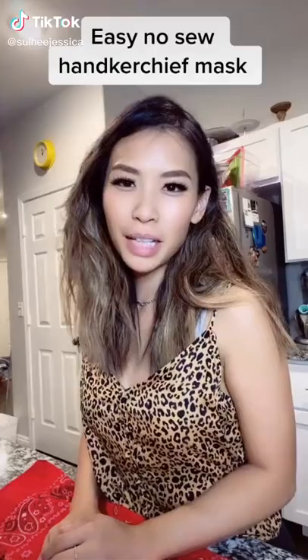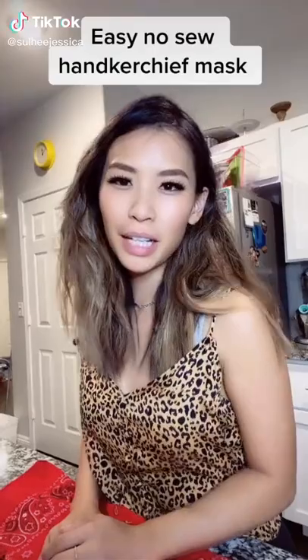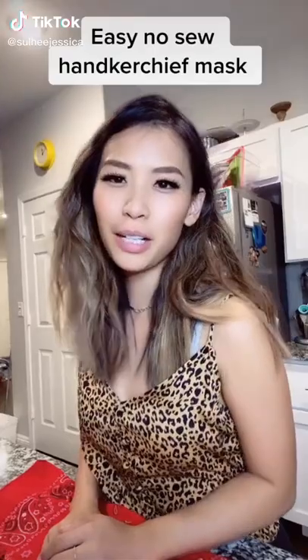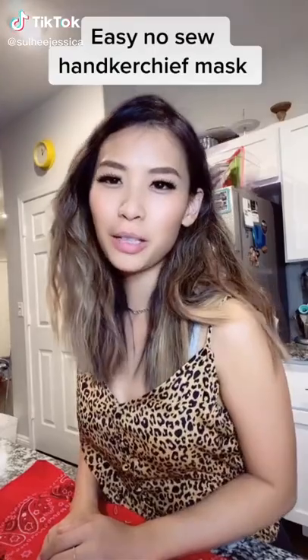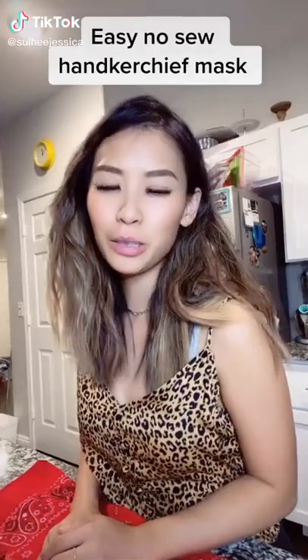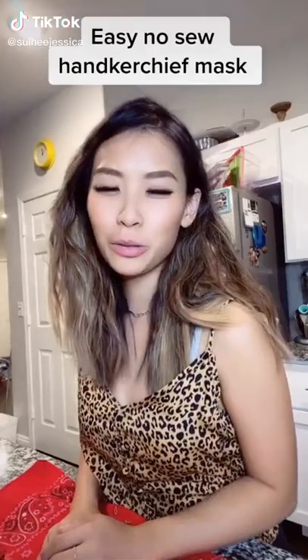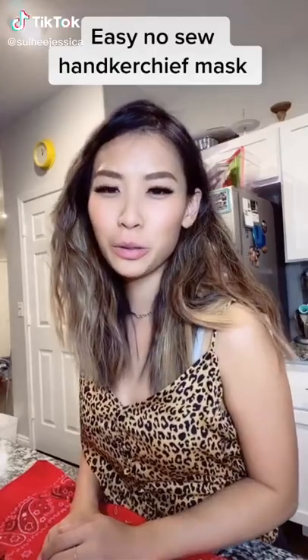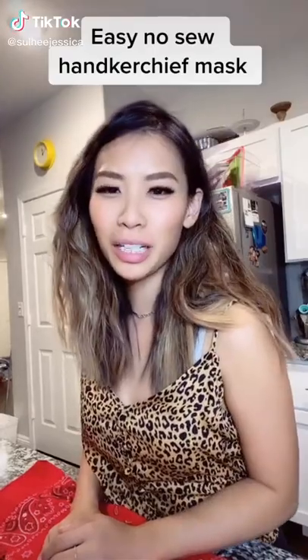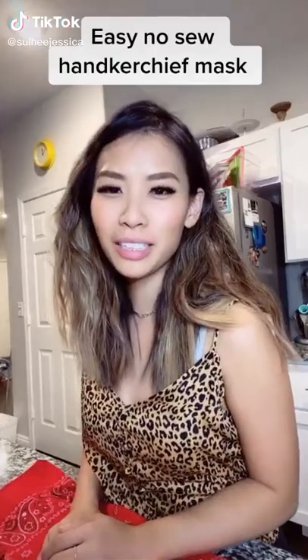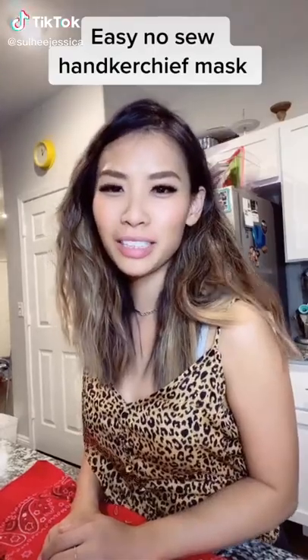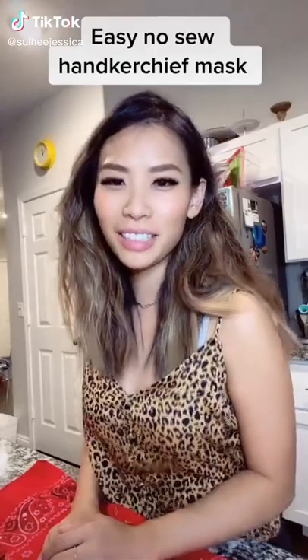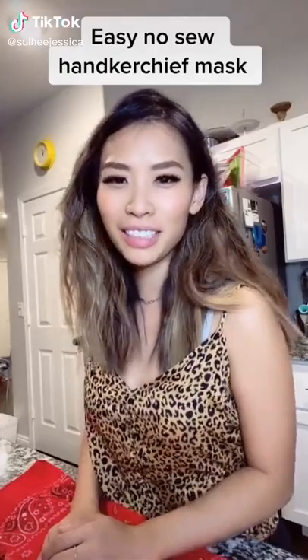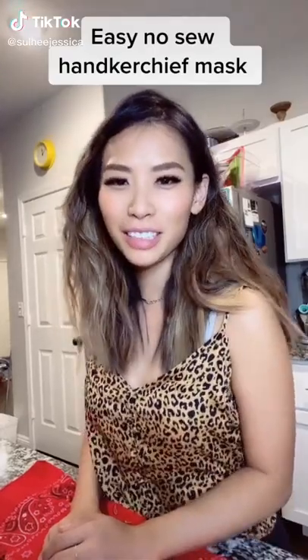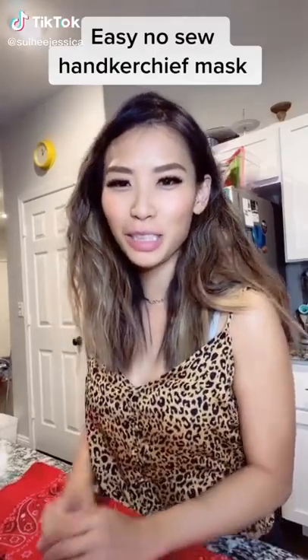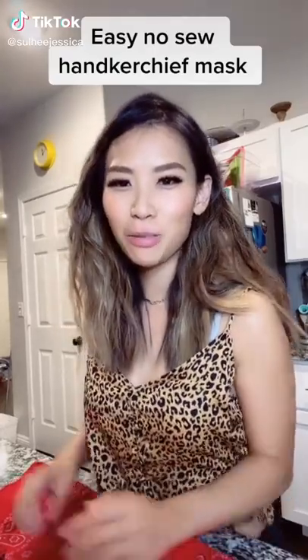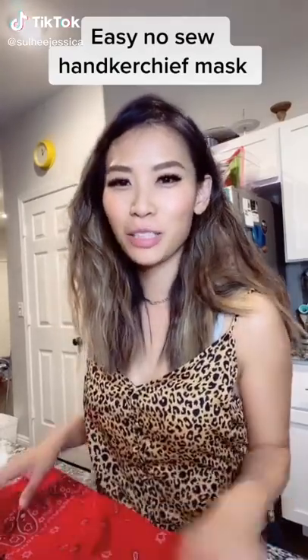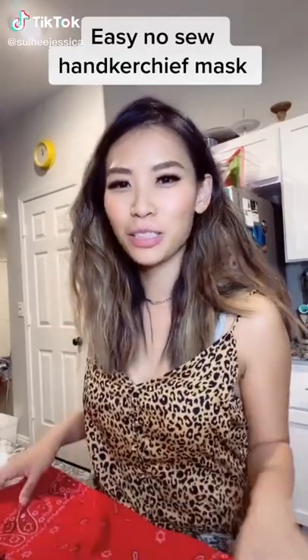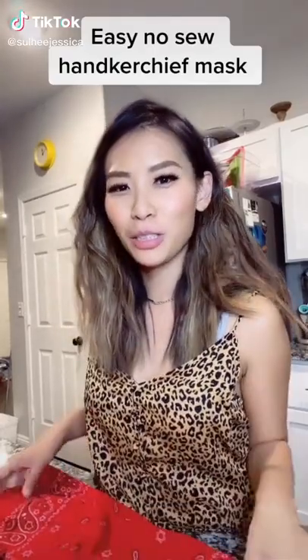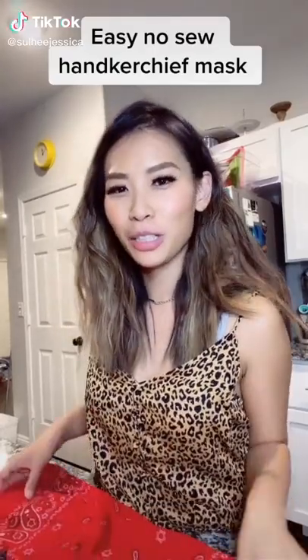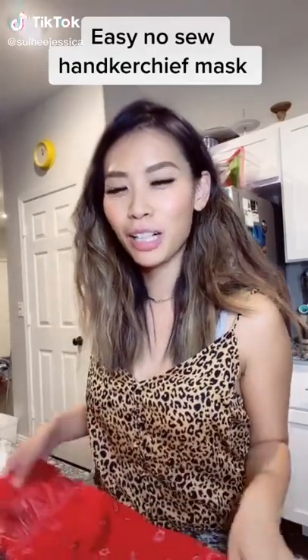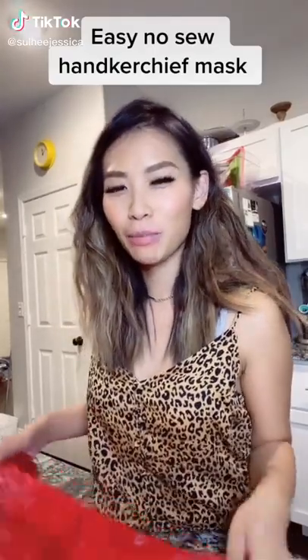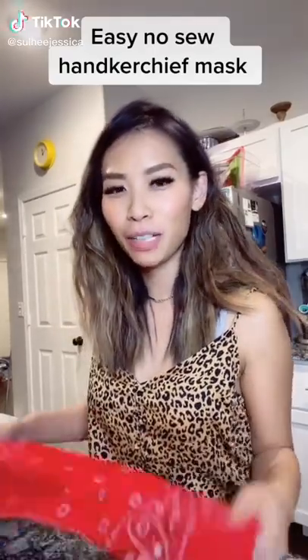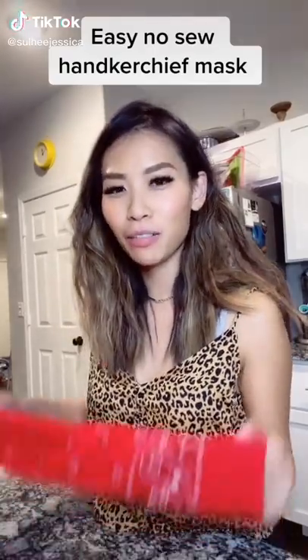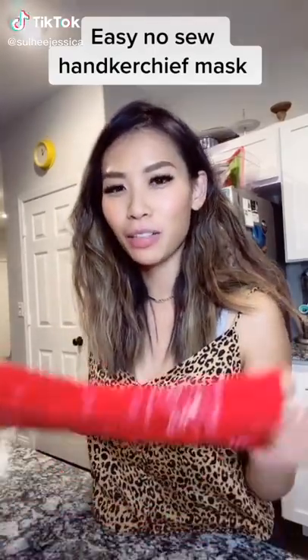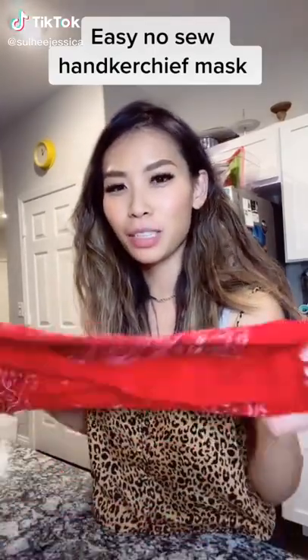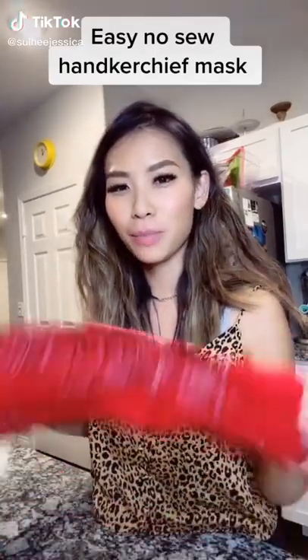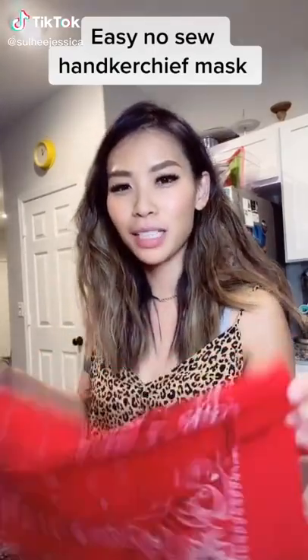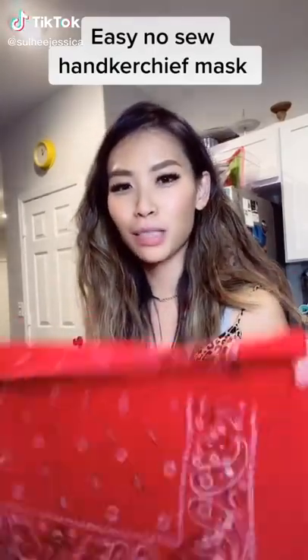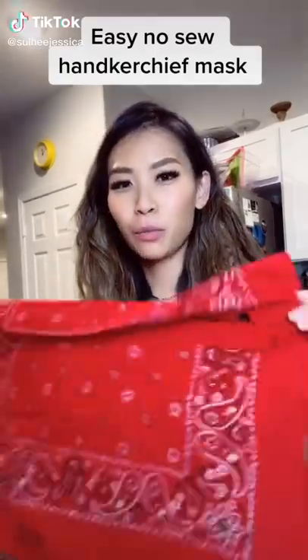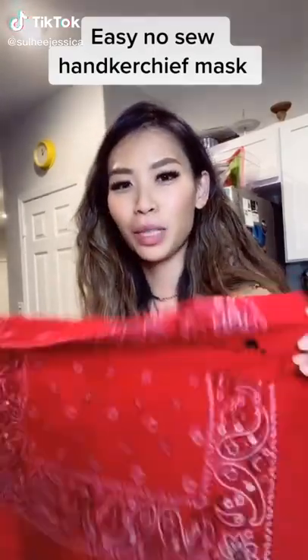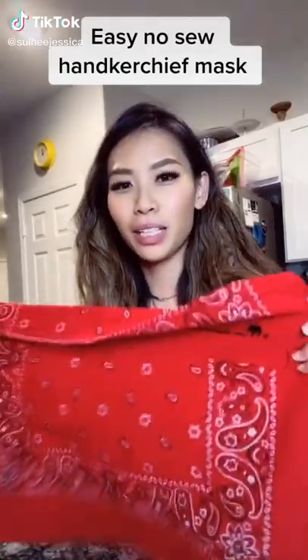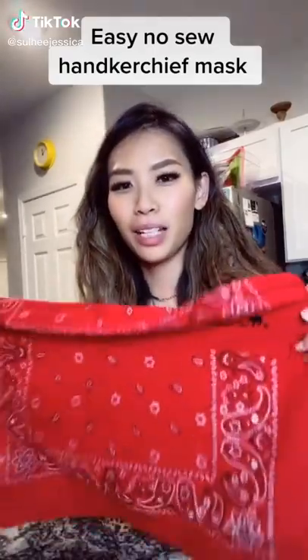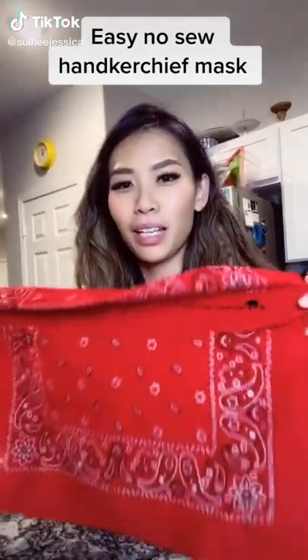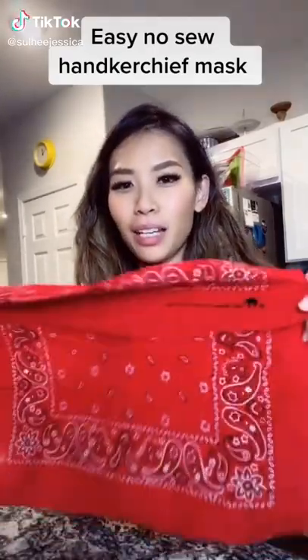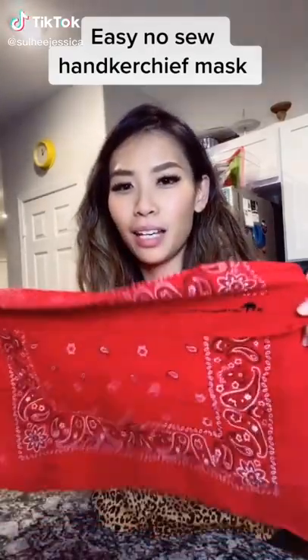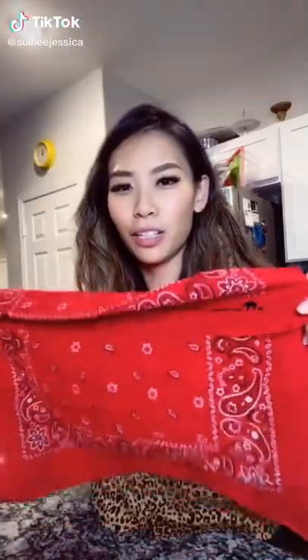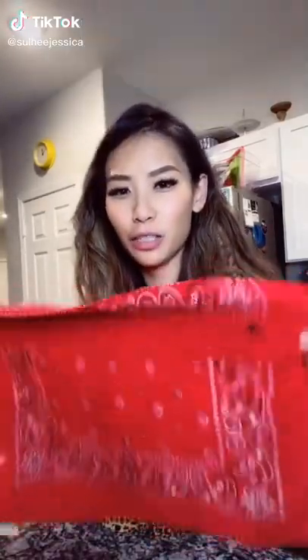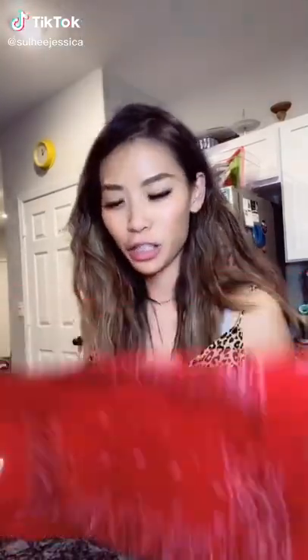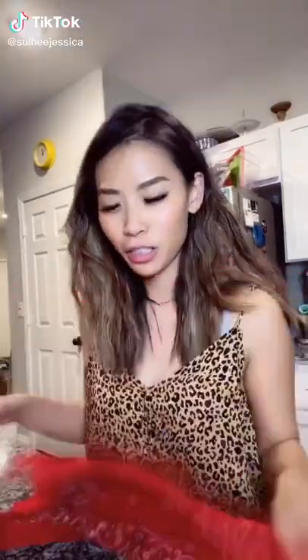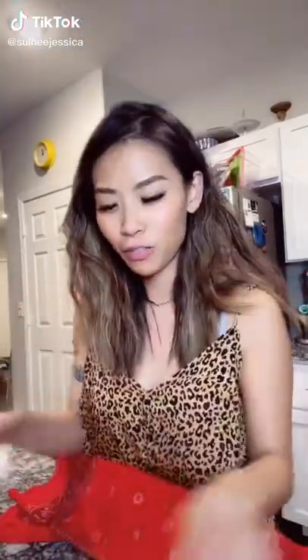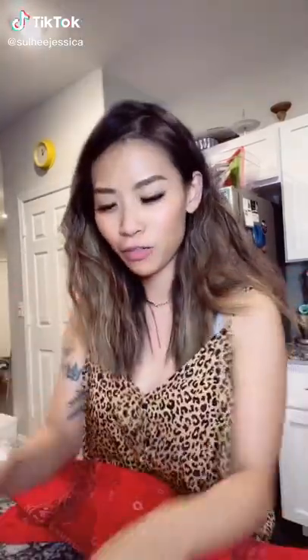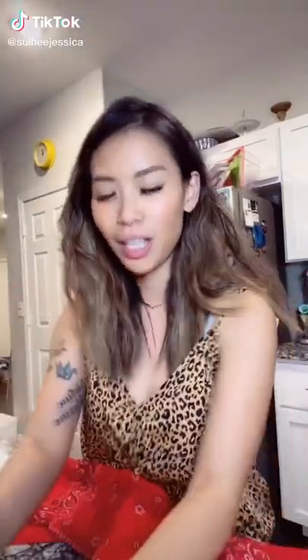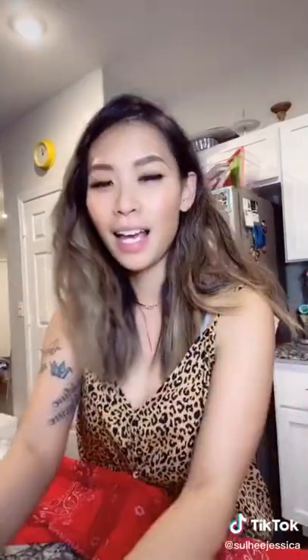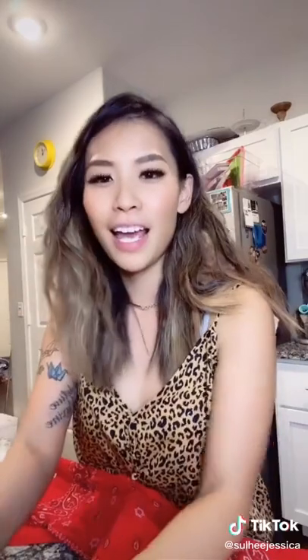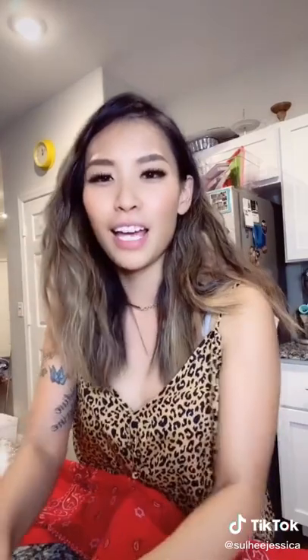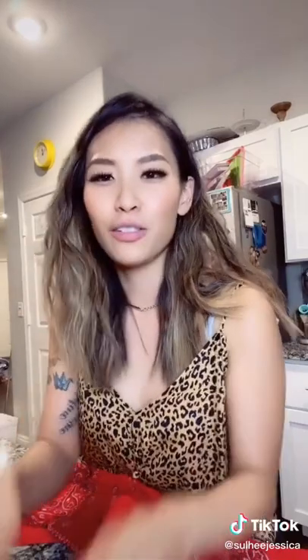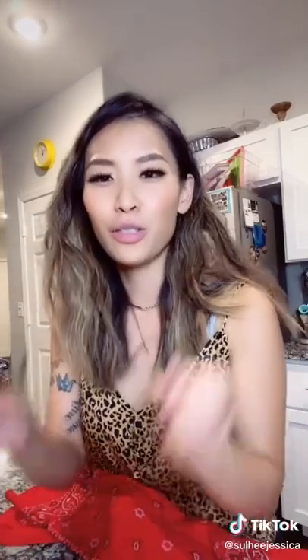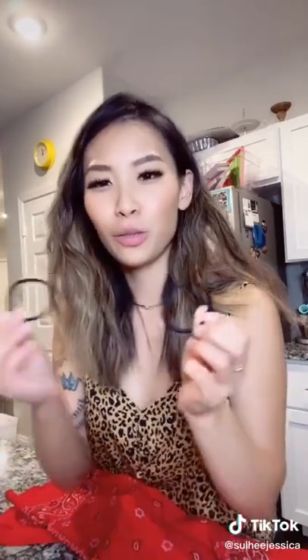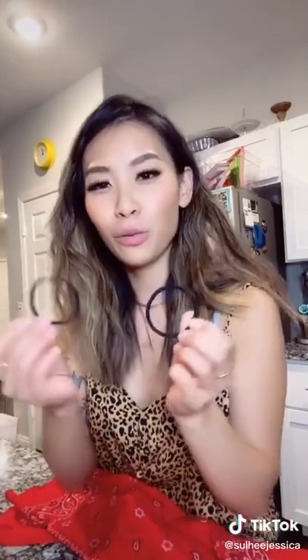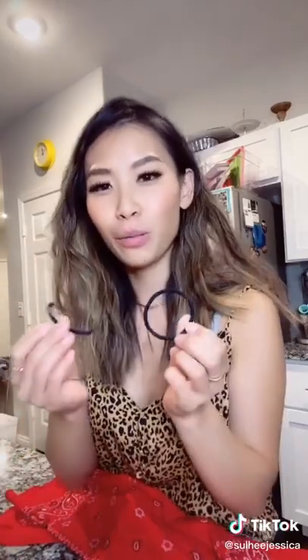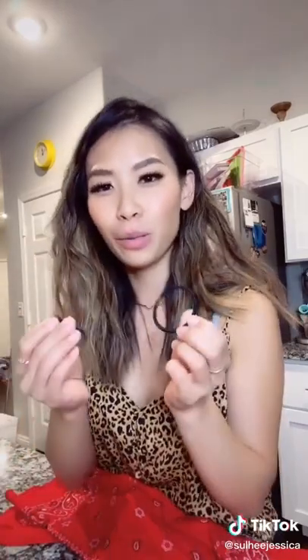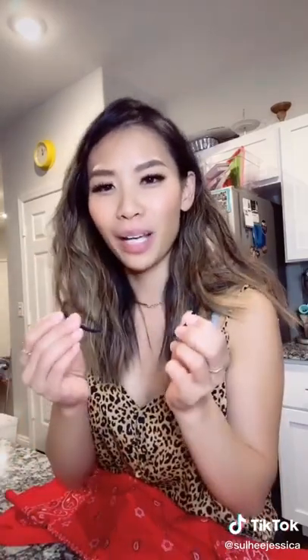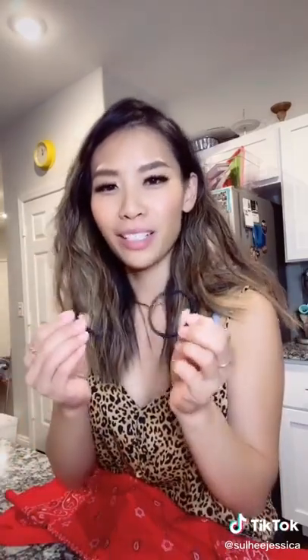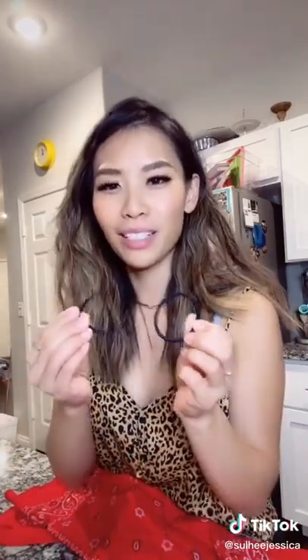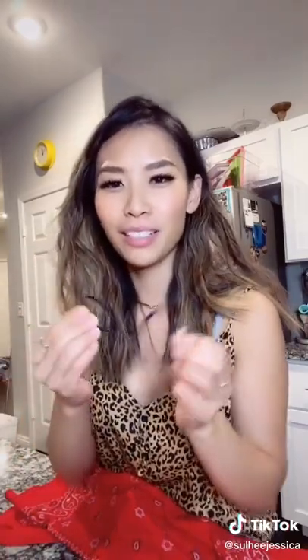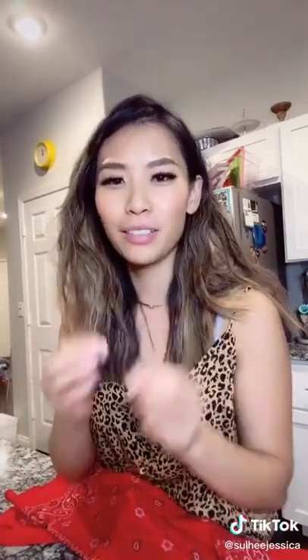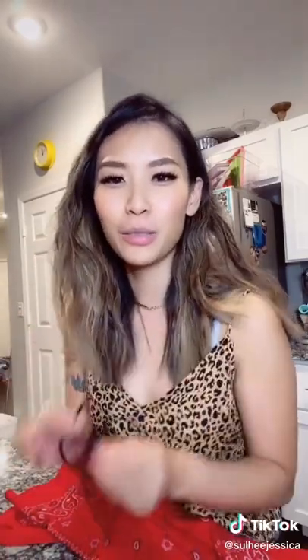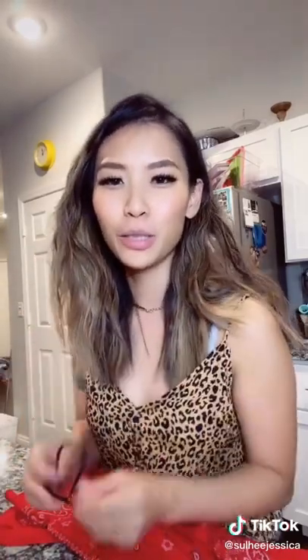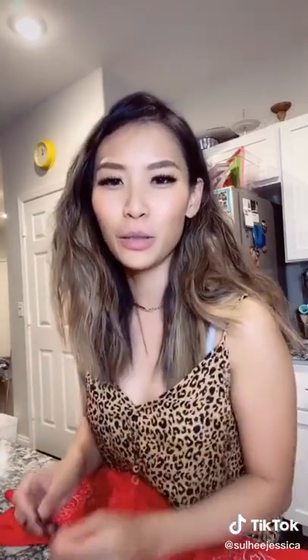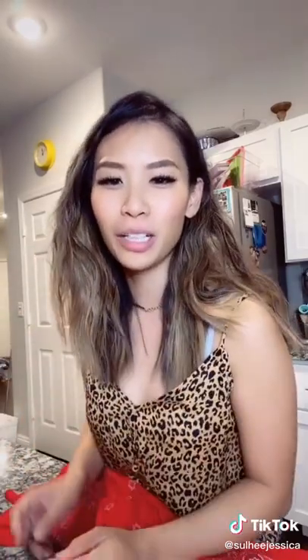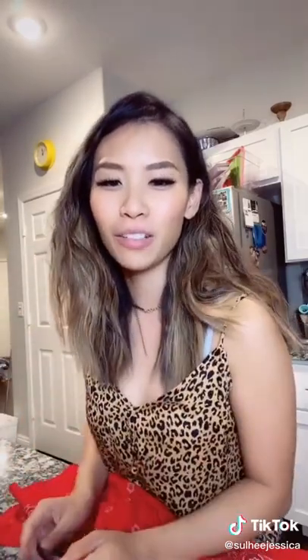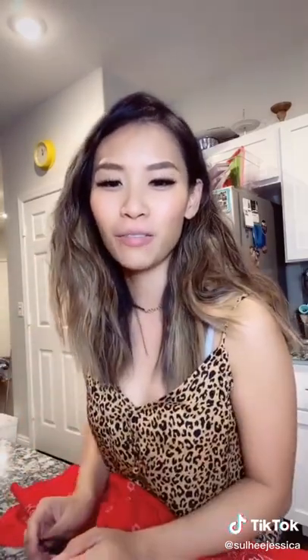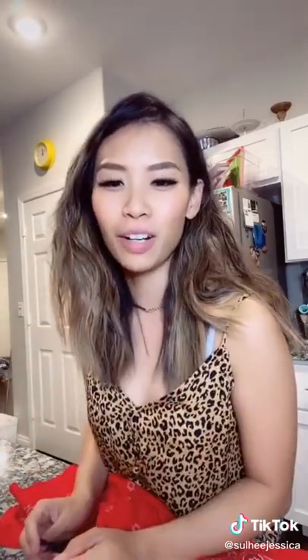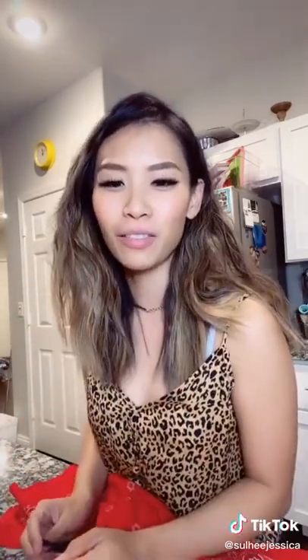Hey all you cool cats and kittens. I'm gonna show you how to make a face mask with a handkerchief and two rubber bands. No sewing involved.